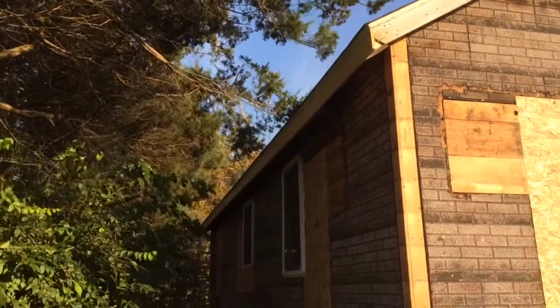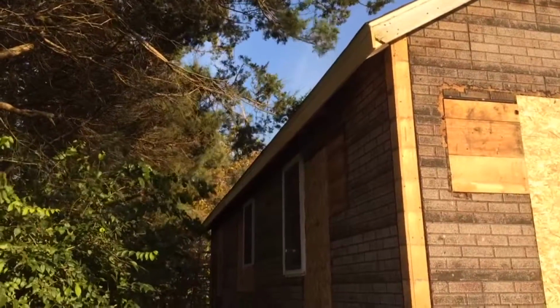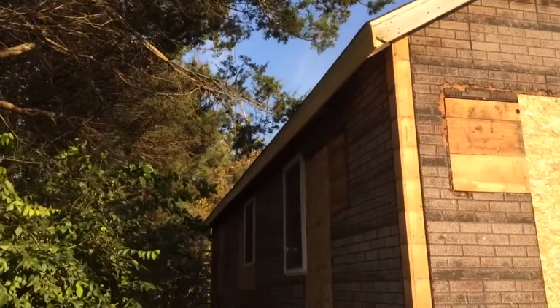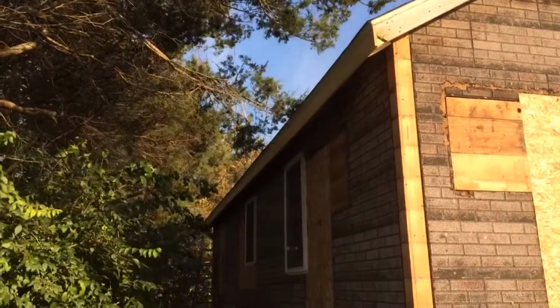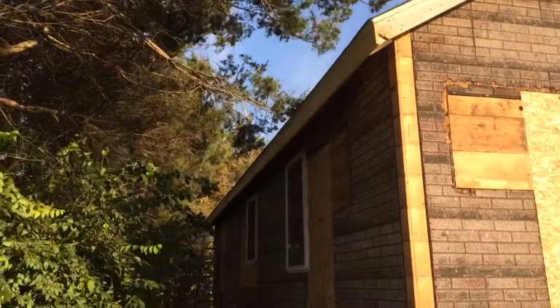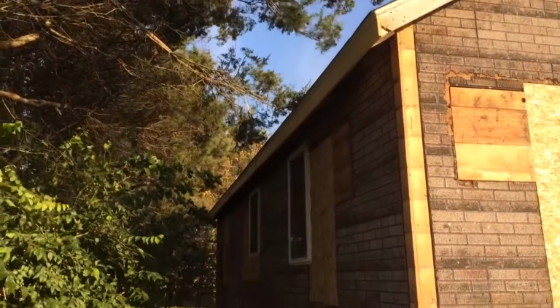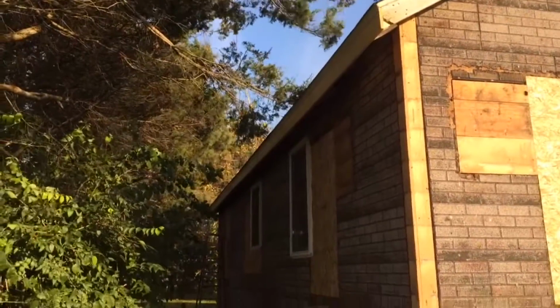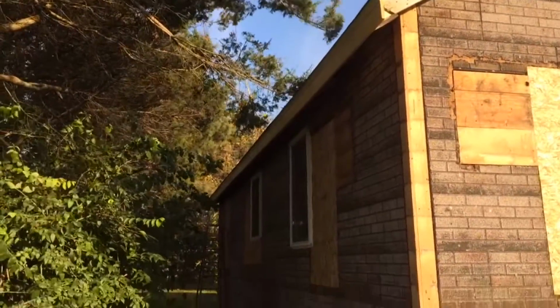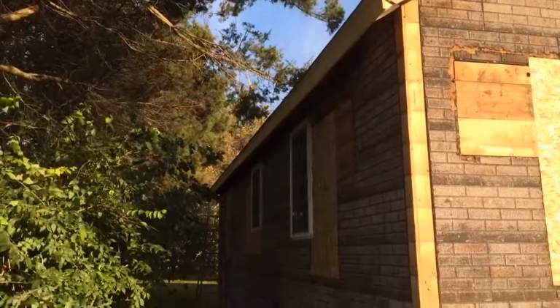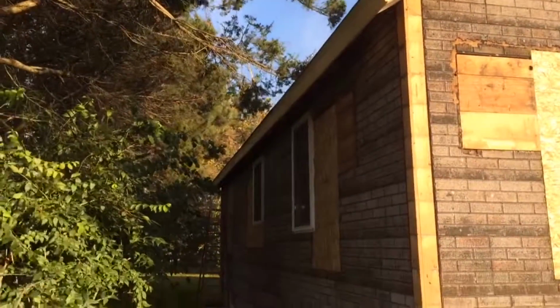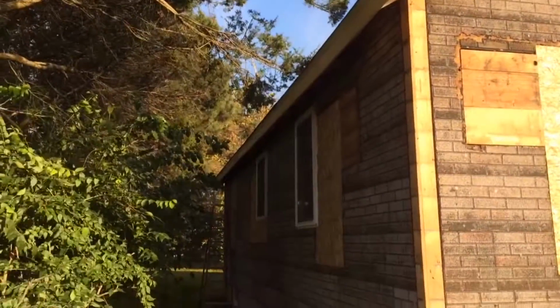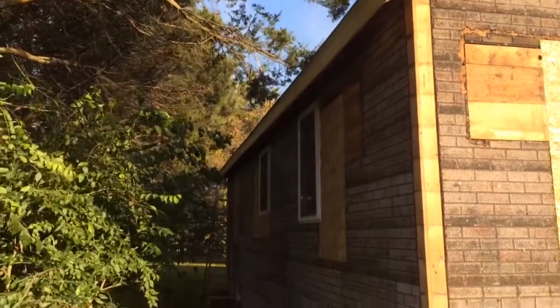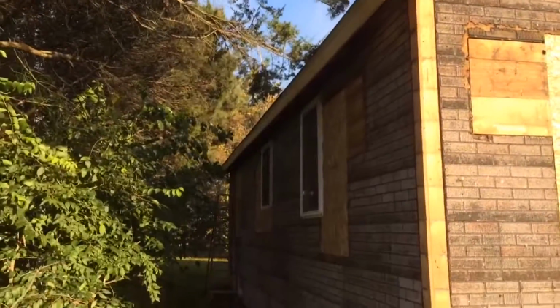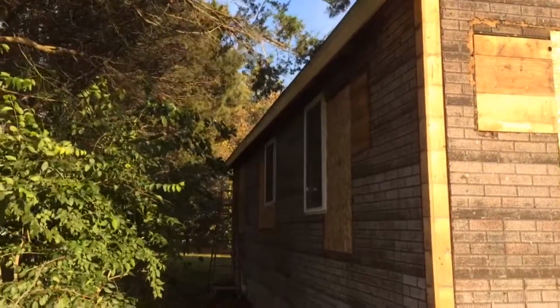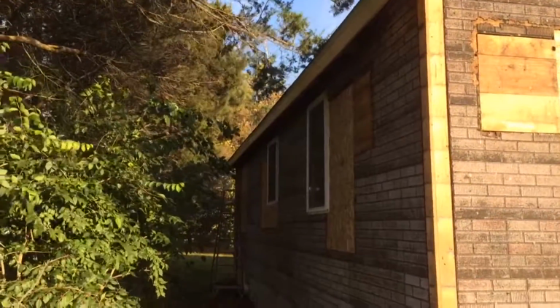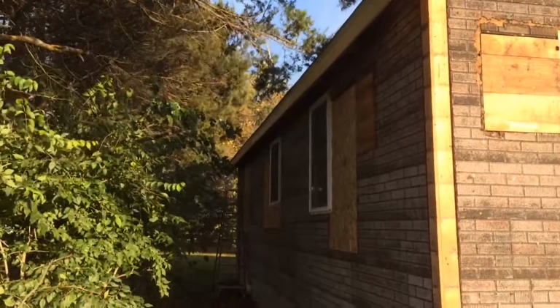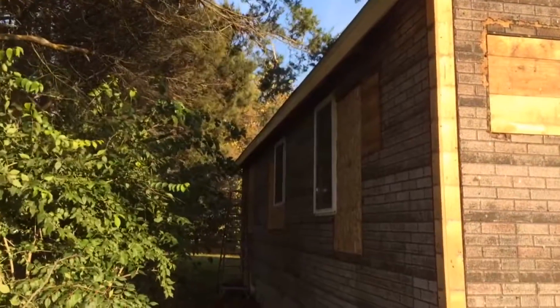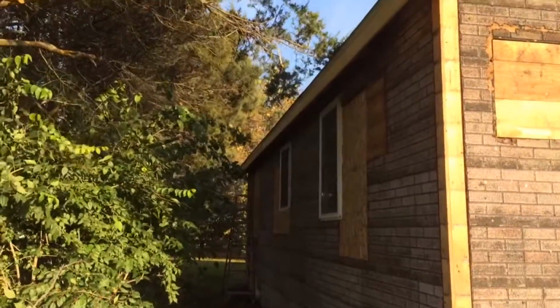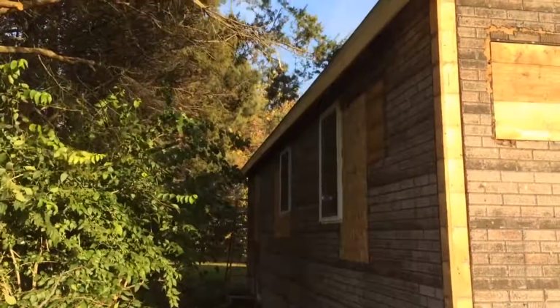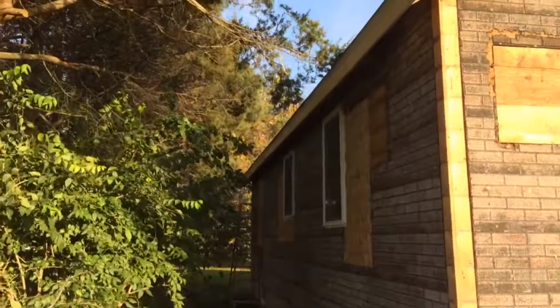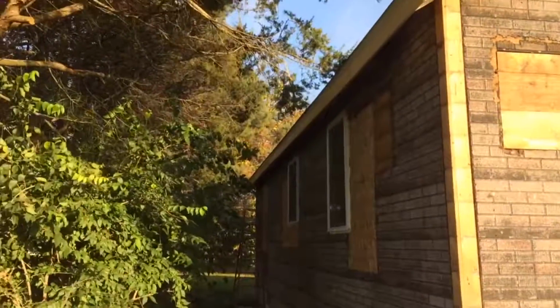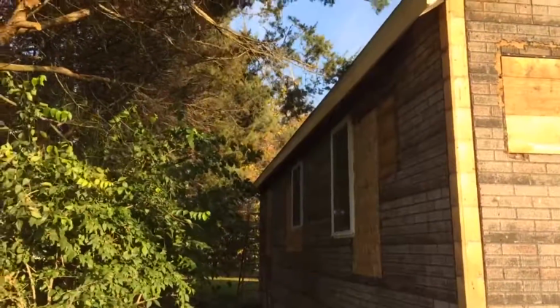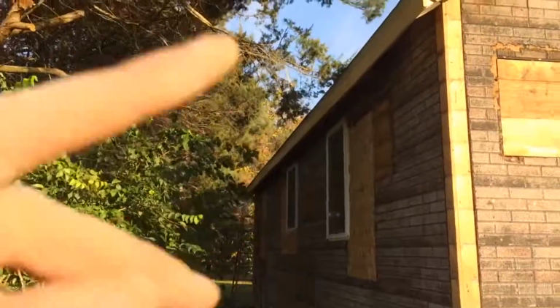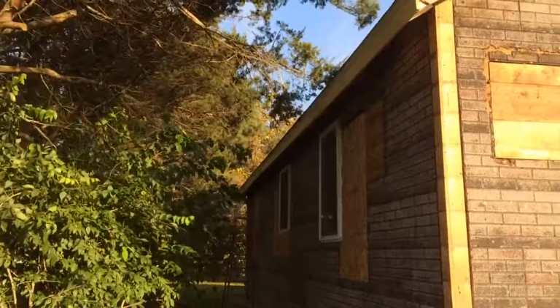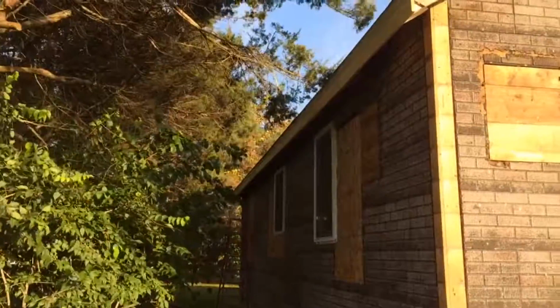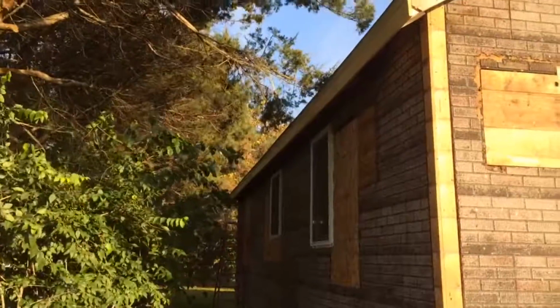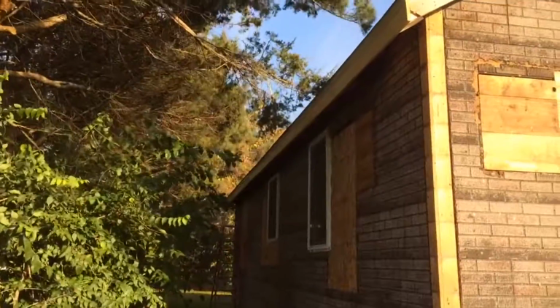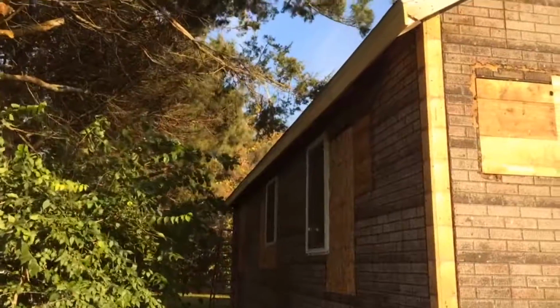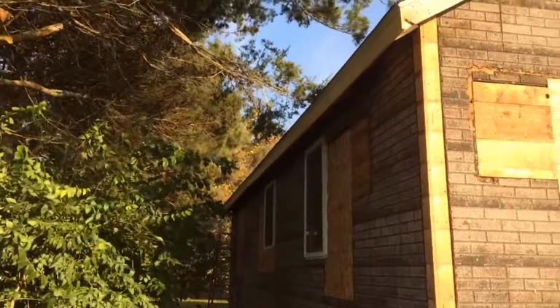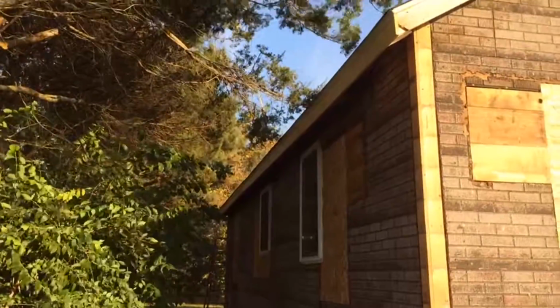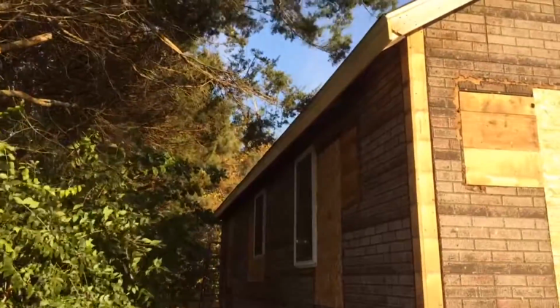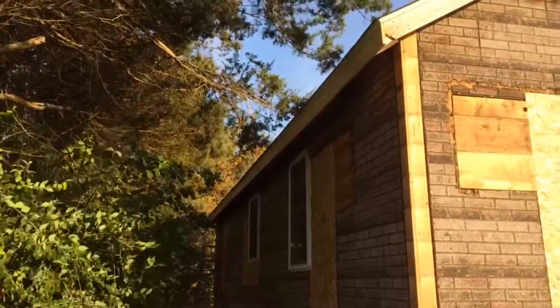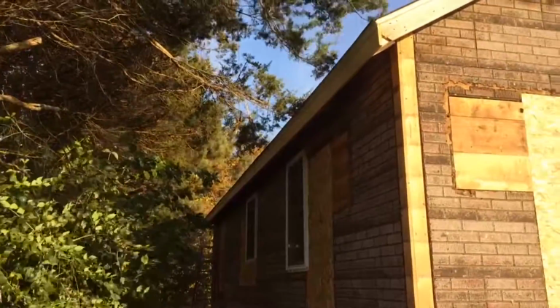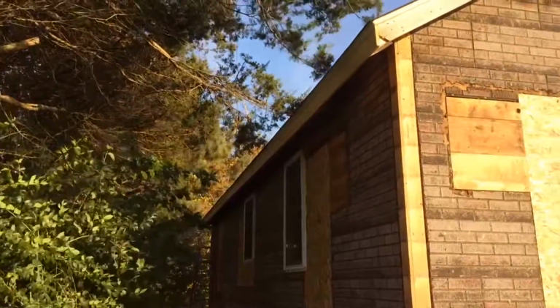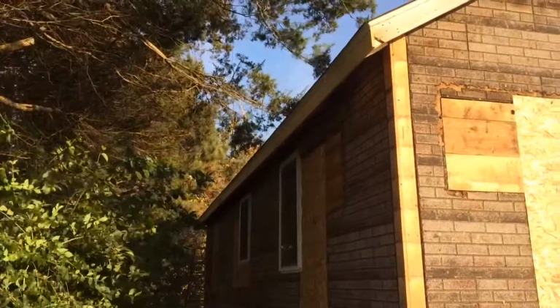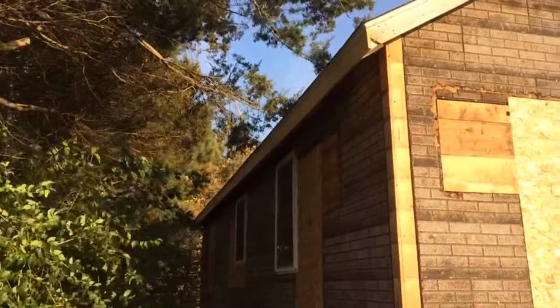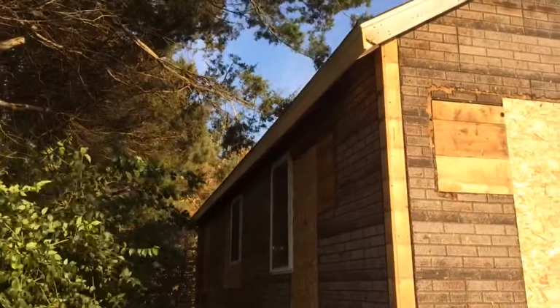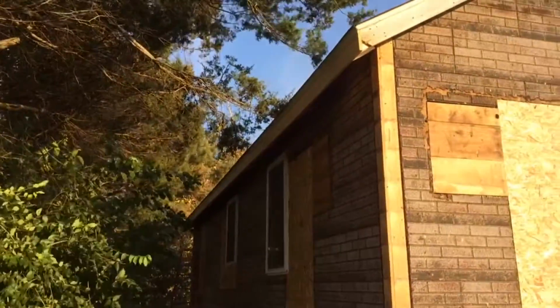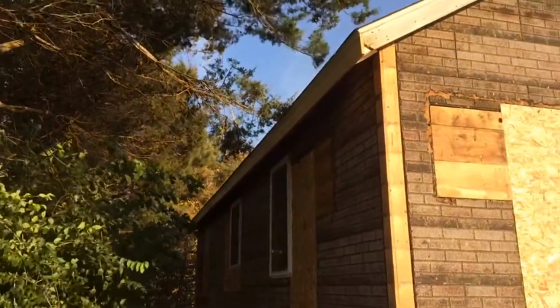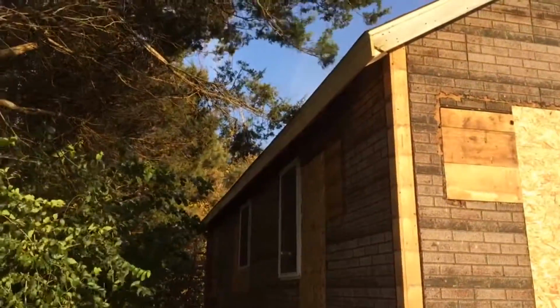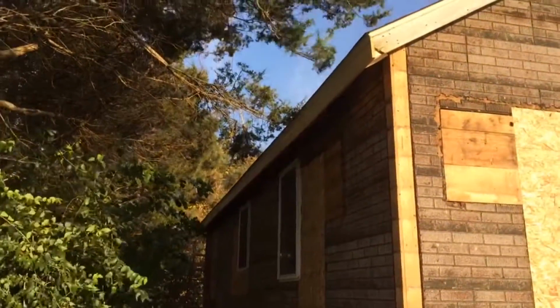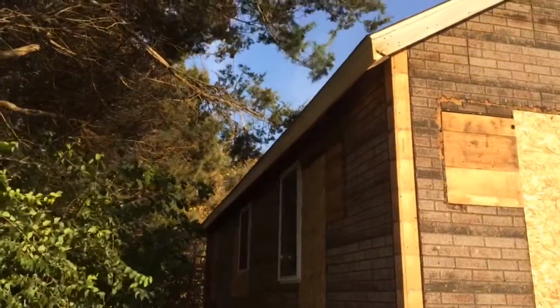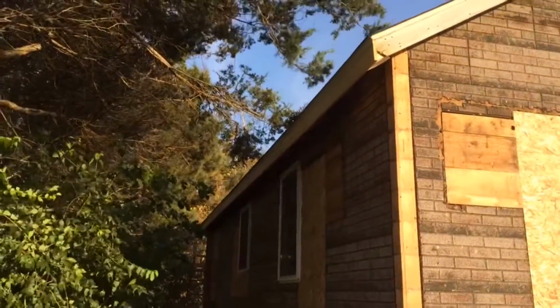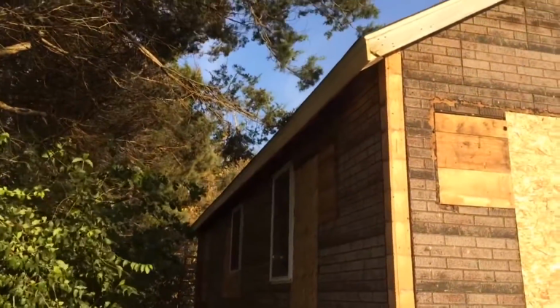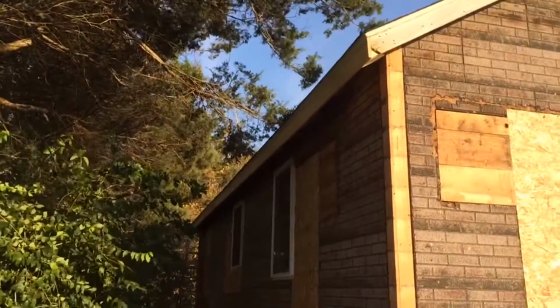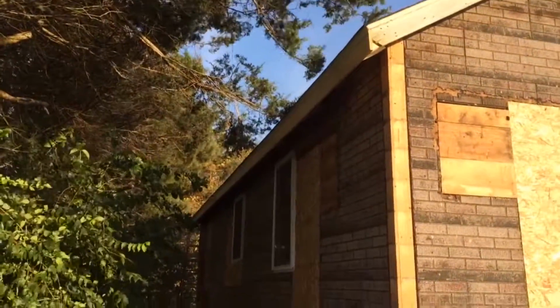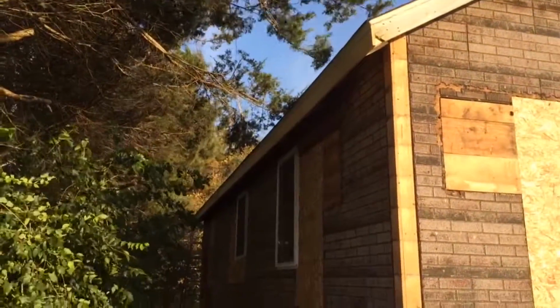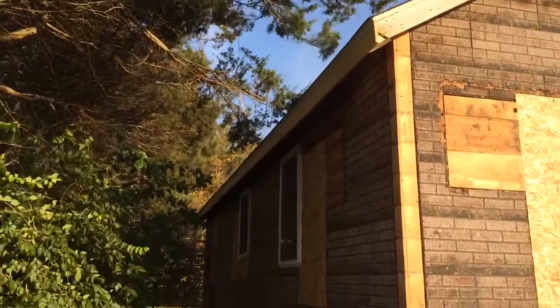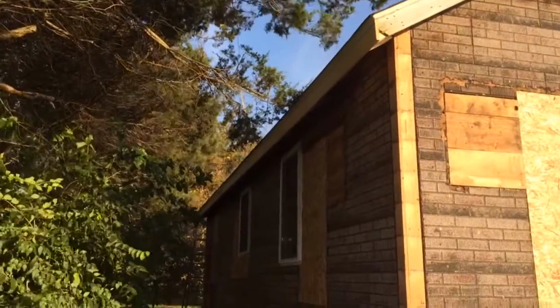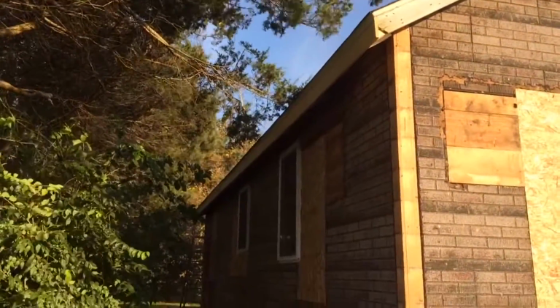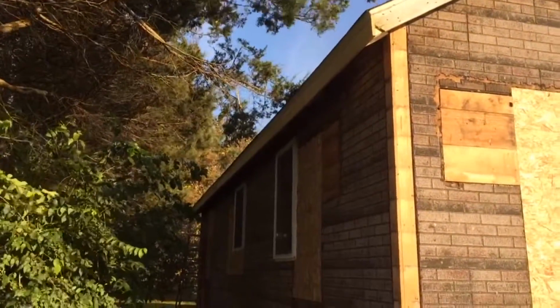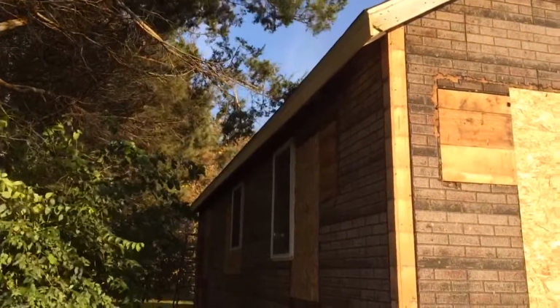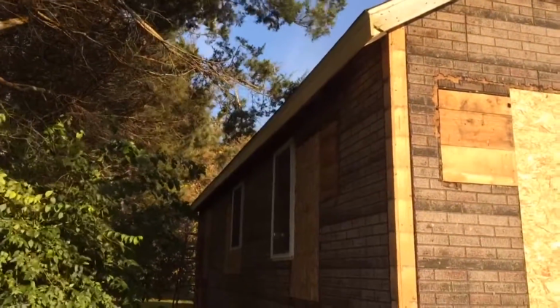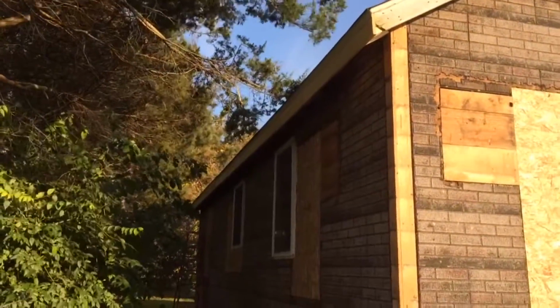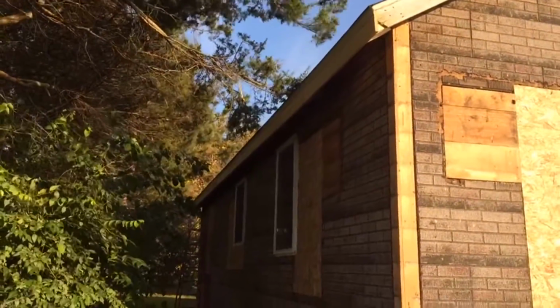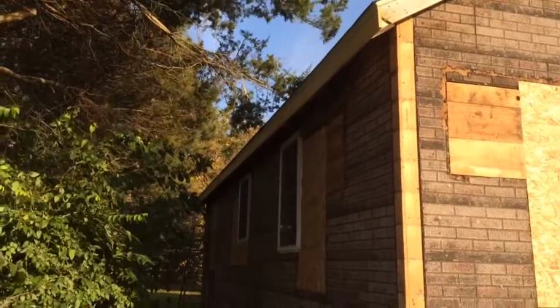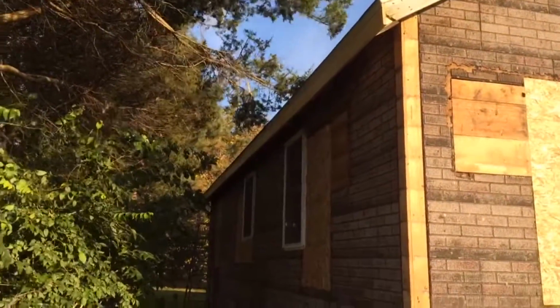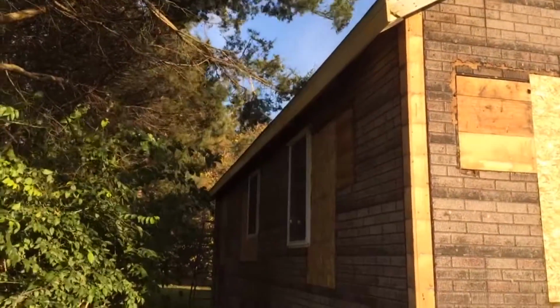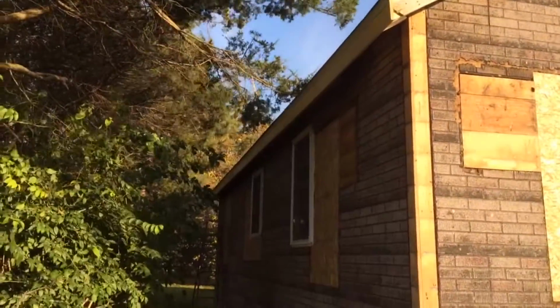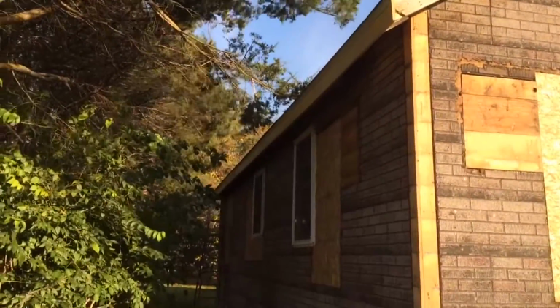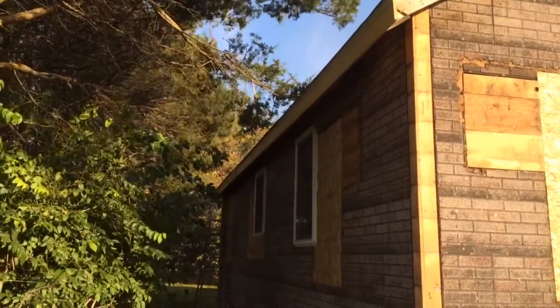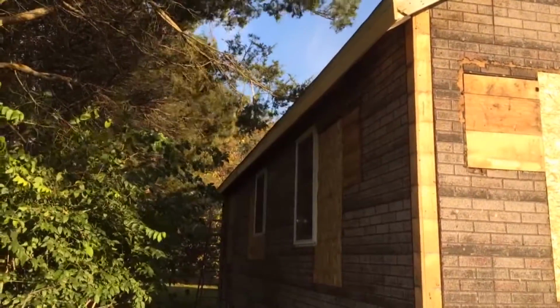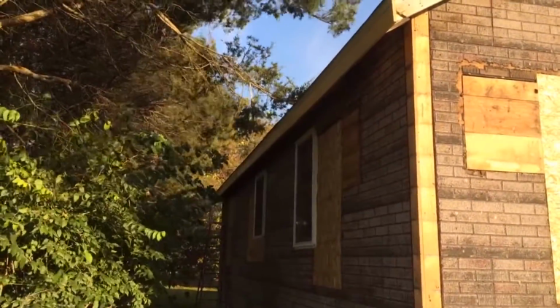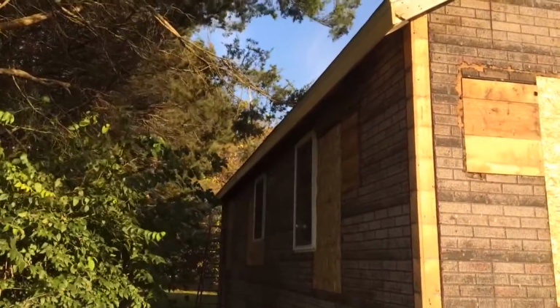This is the north side of the house — I got the rest of the one-by-six put along the edge there. Looking pretty nice.